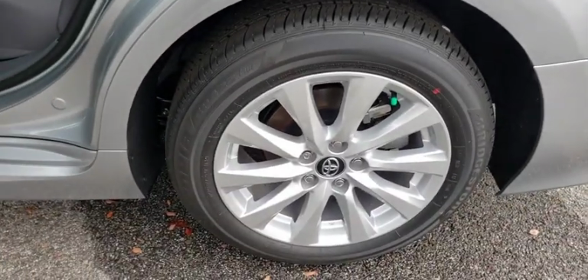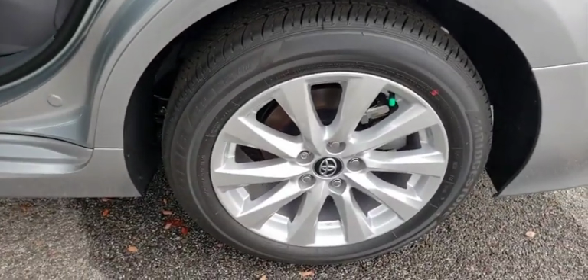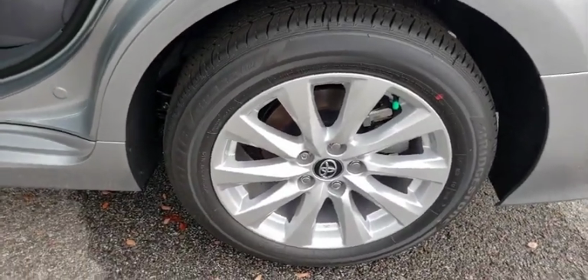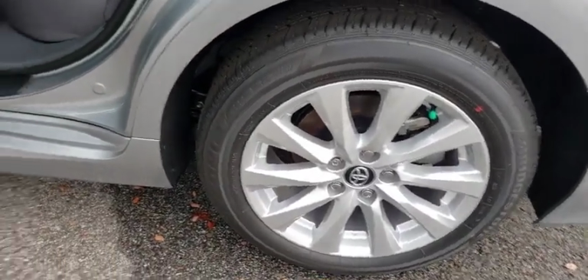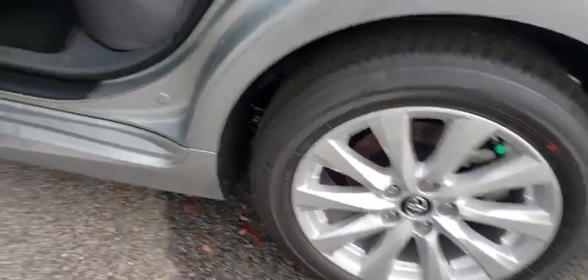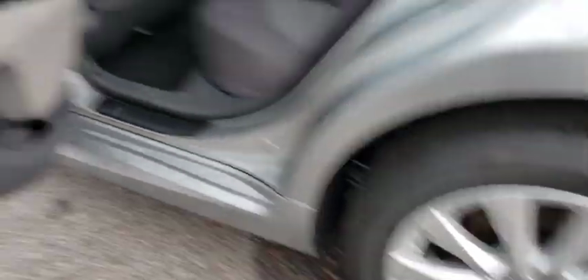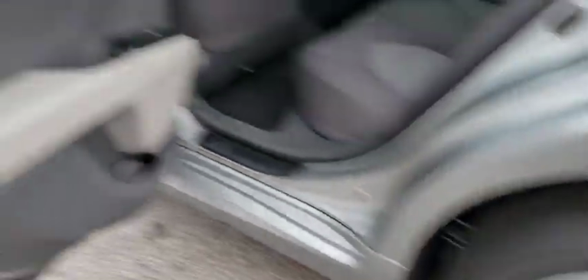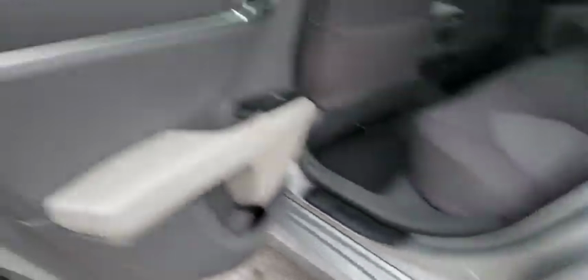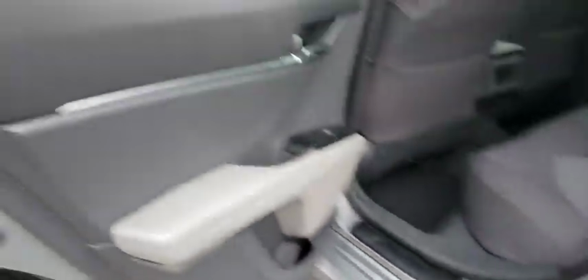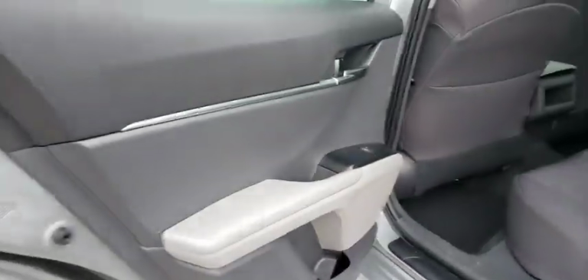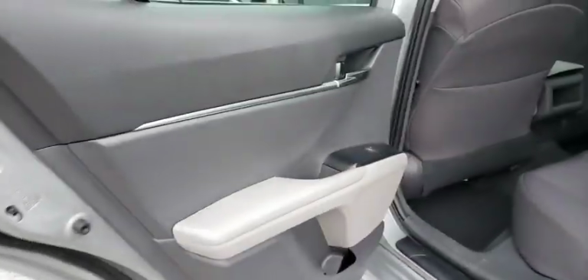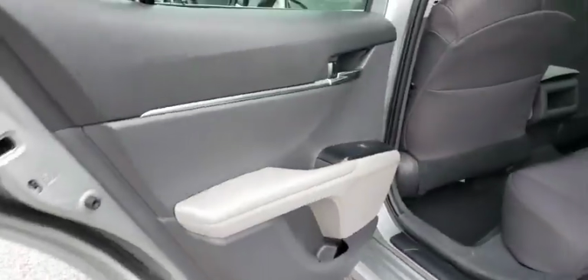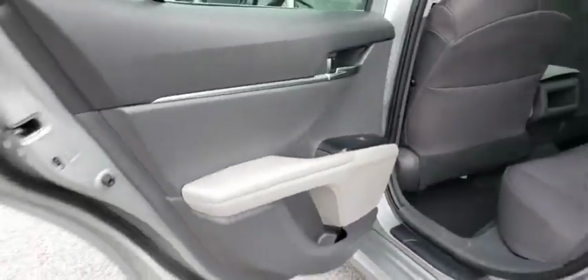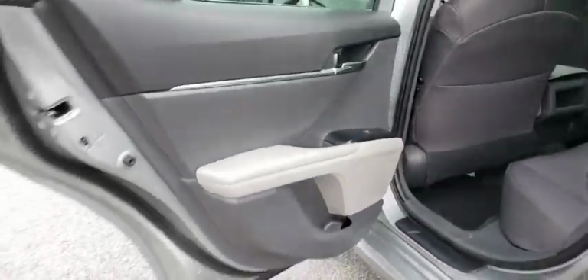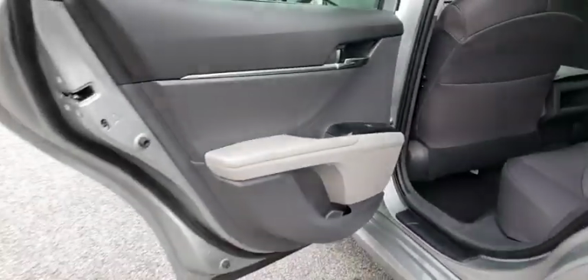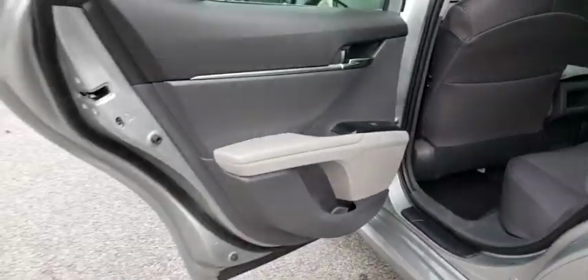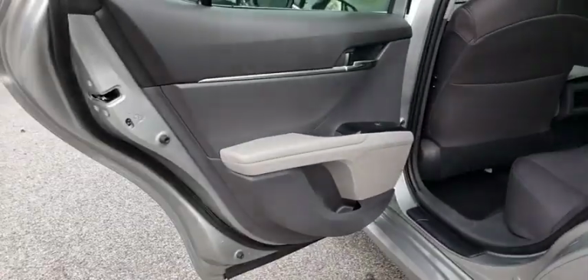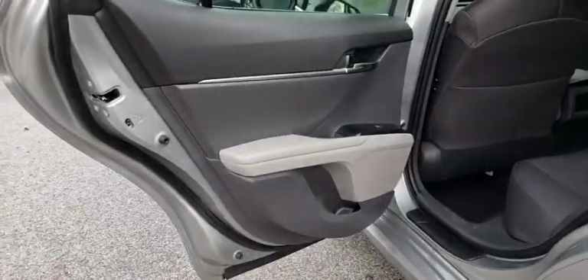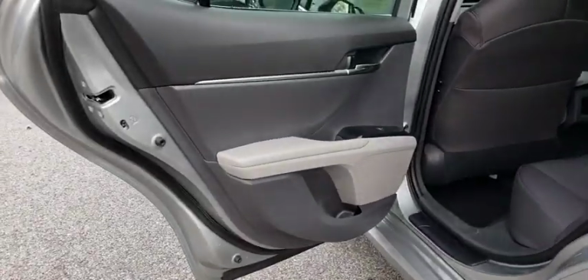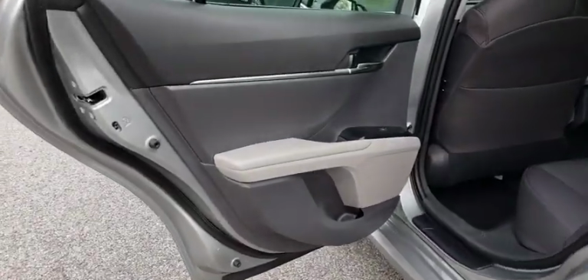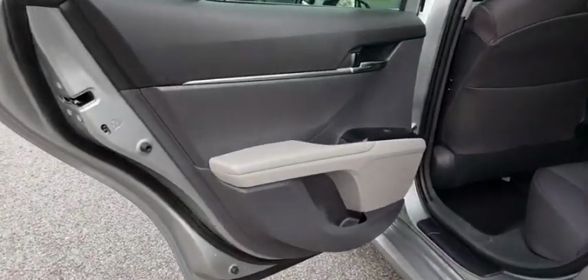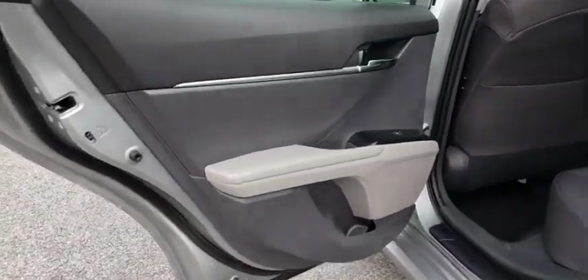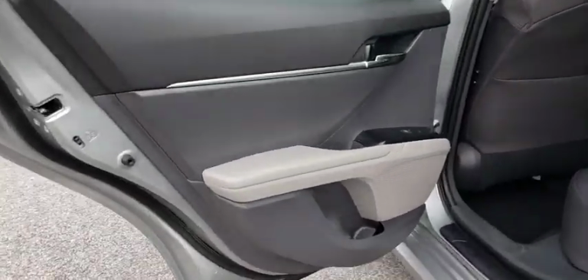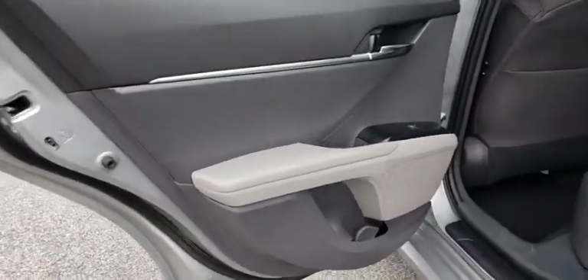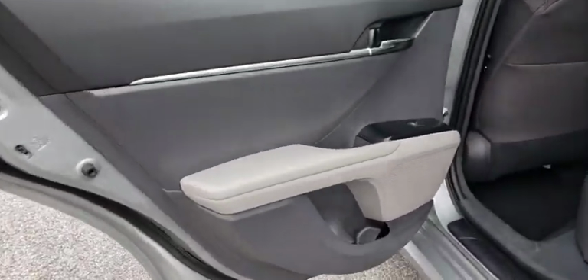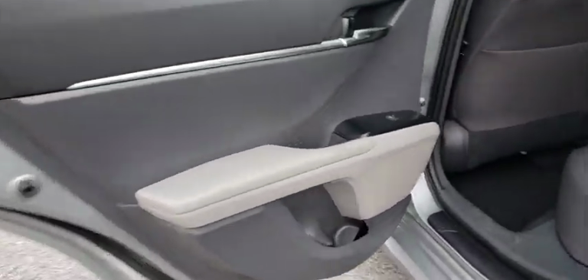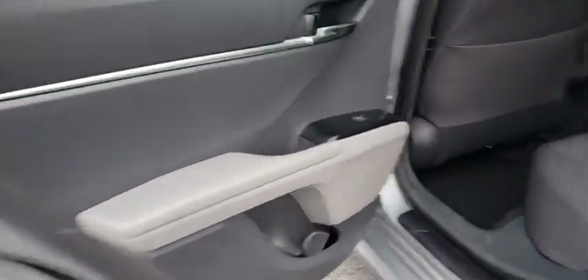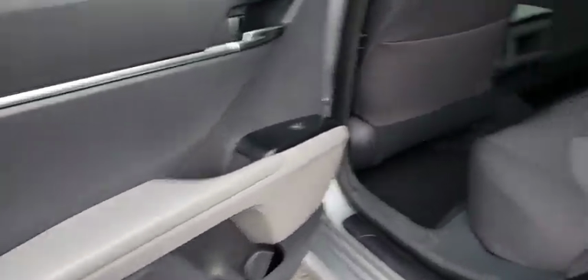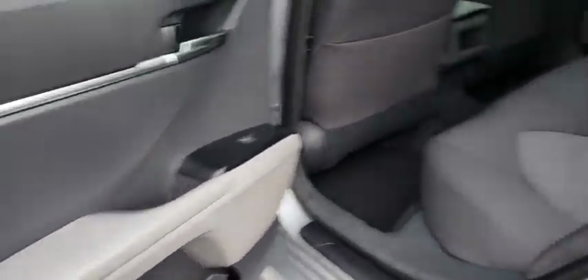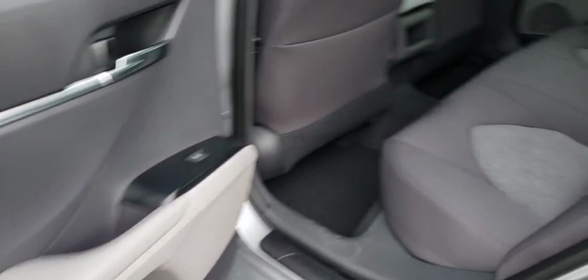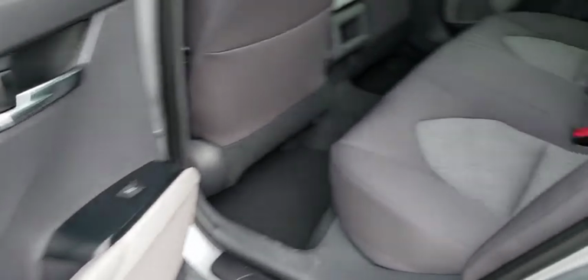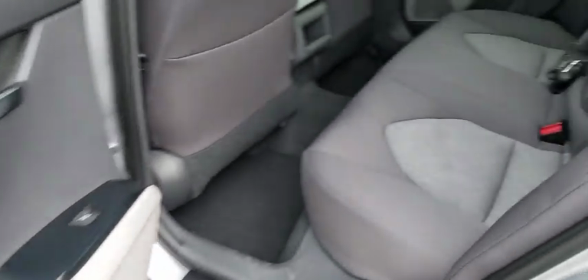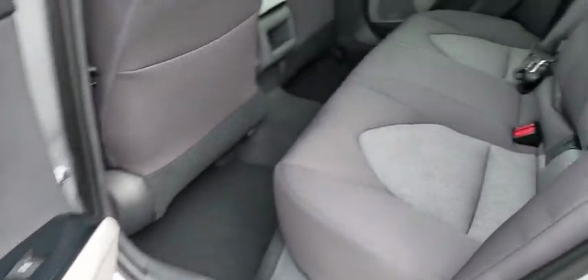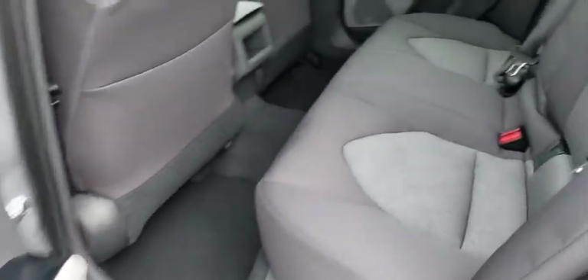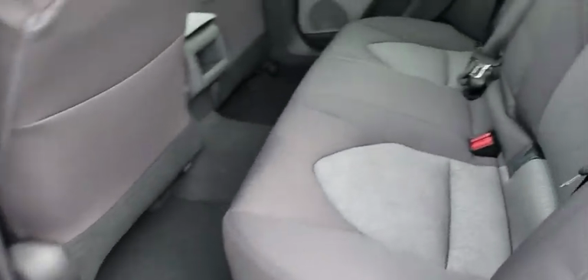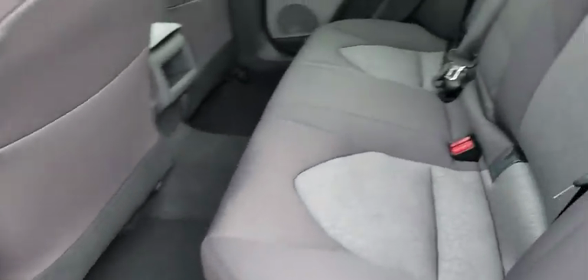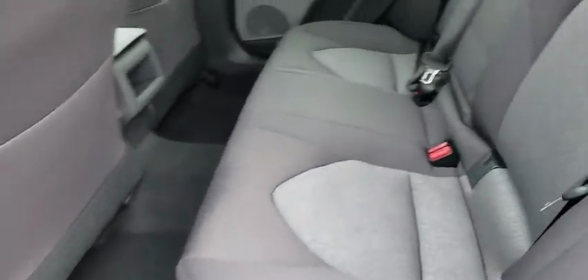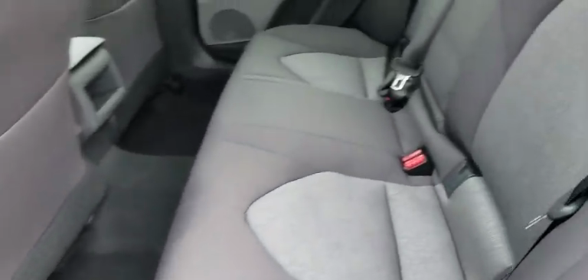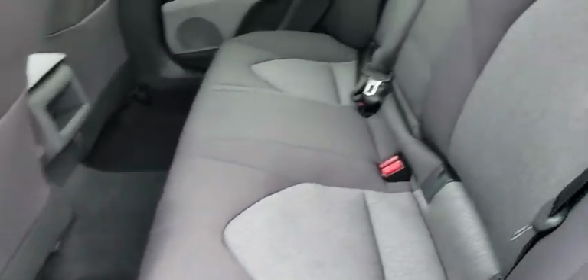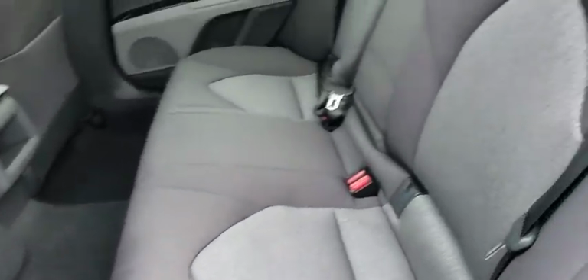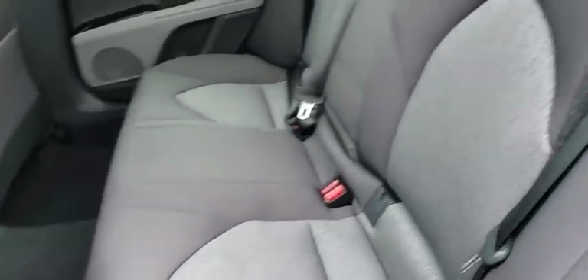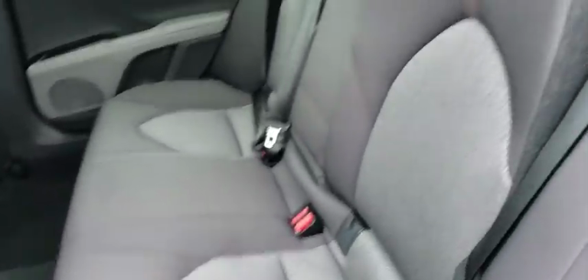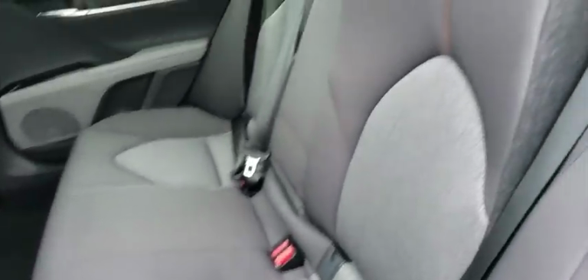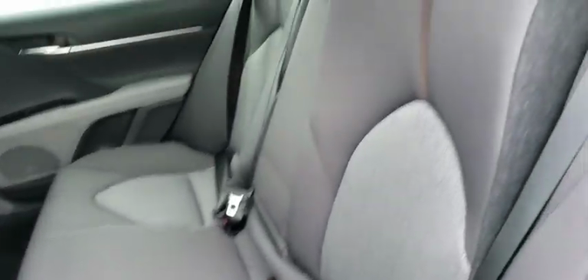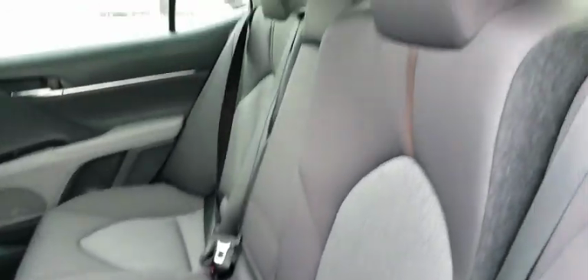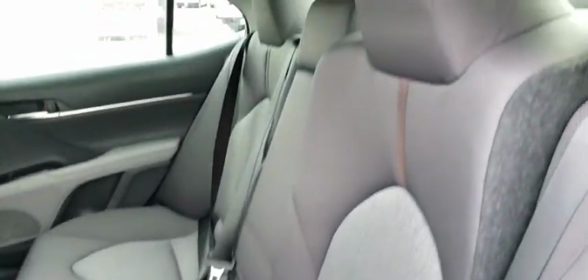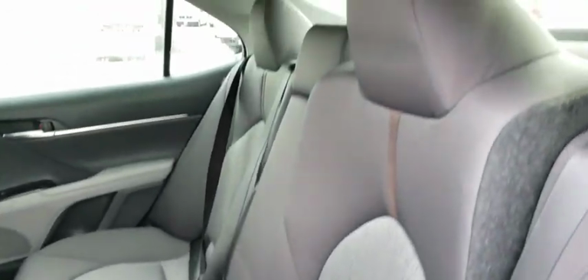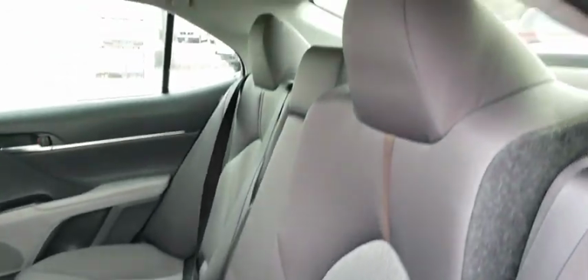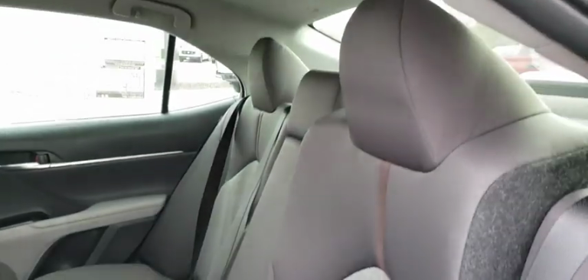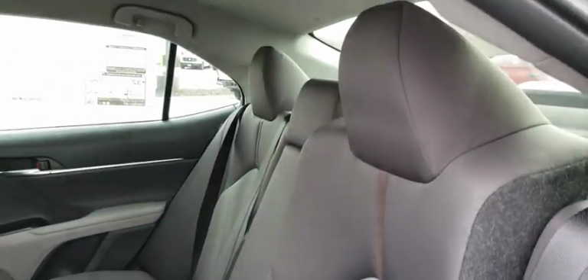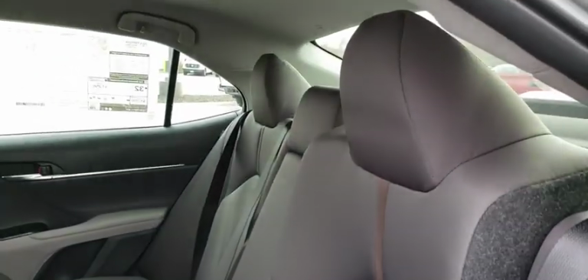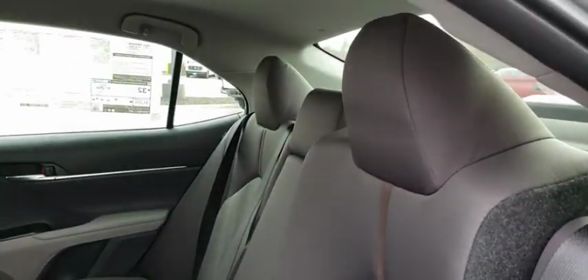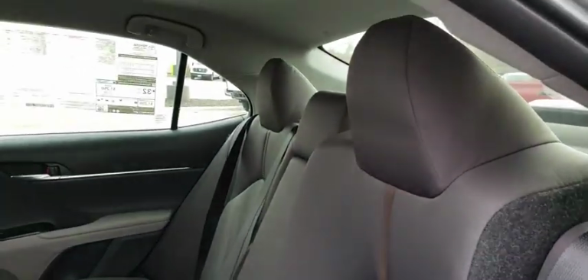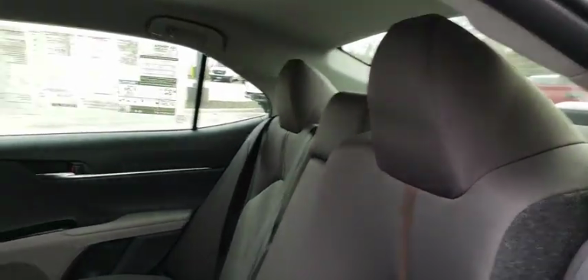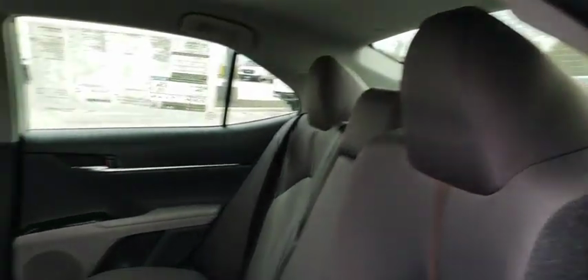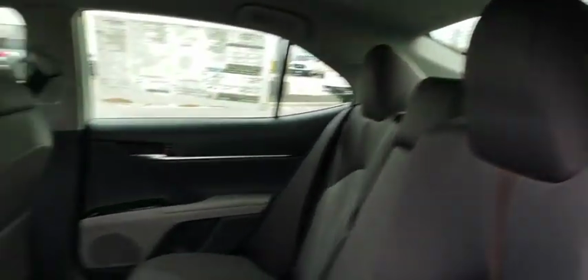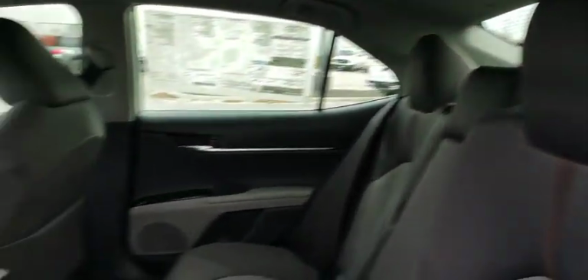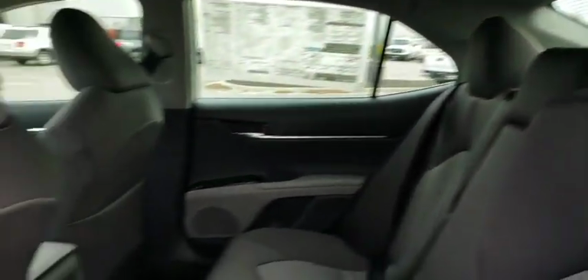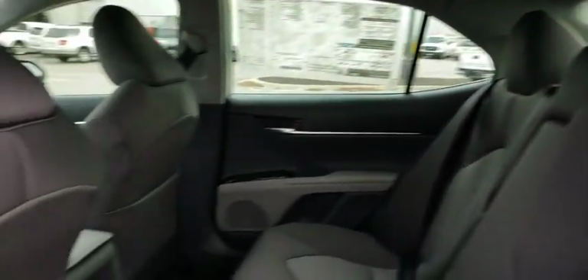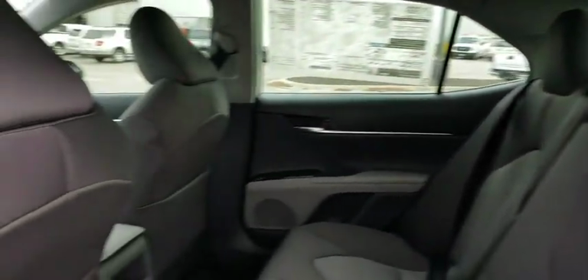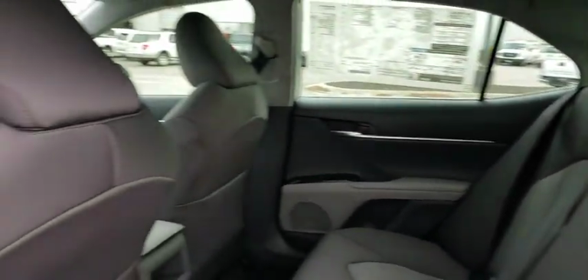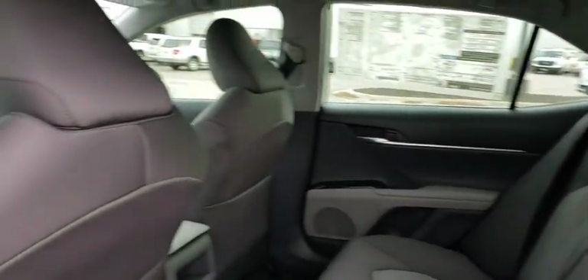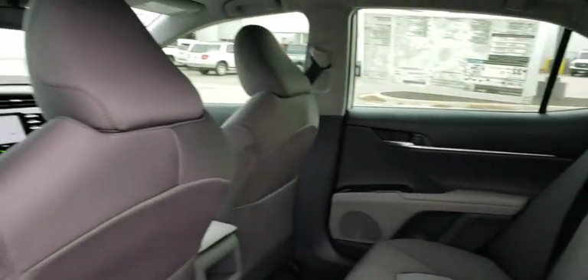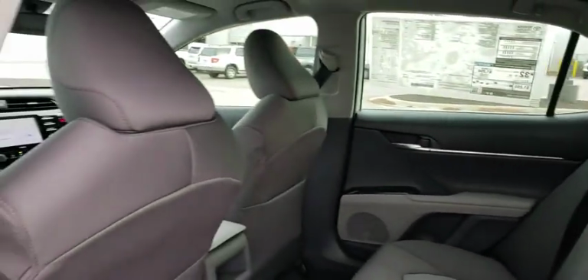Power driver's seat, front bucket seats, front reading lamp, tilt steering wheel. Your new ride is just a phone call away.